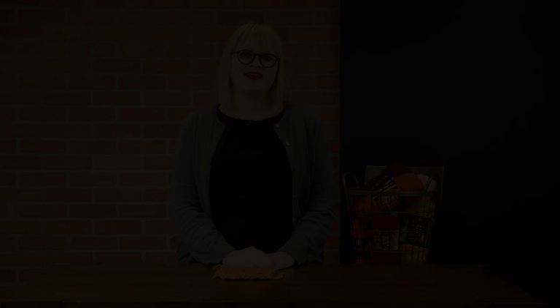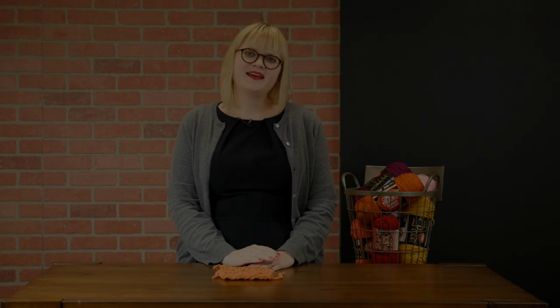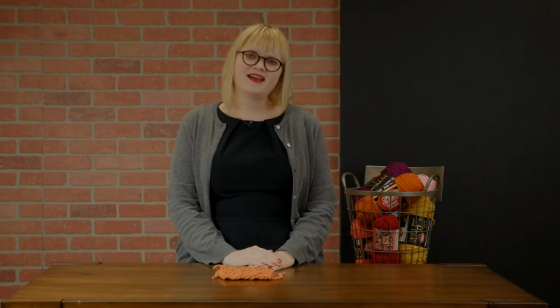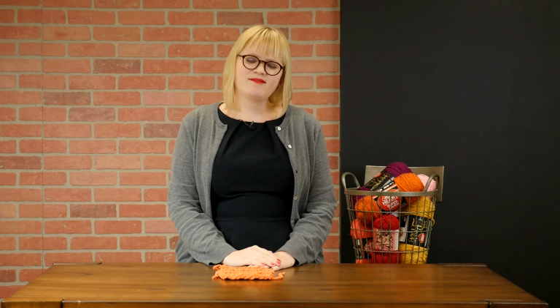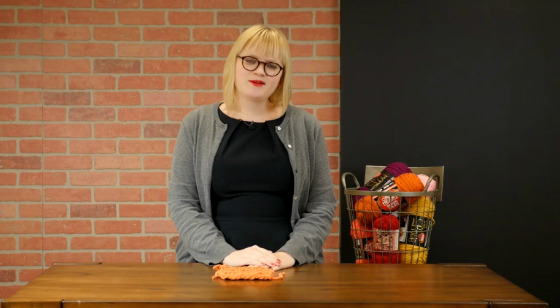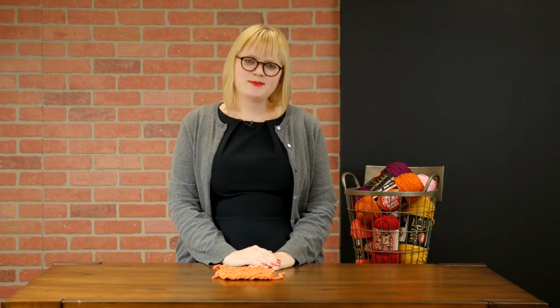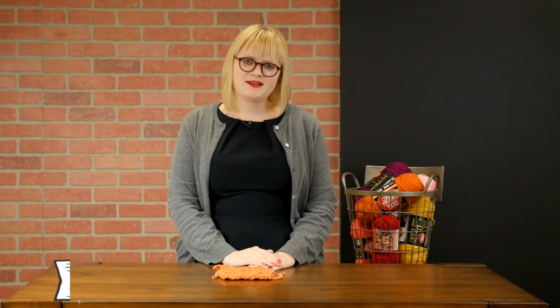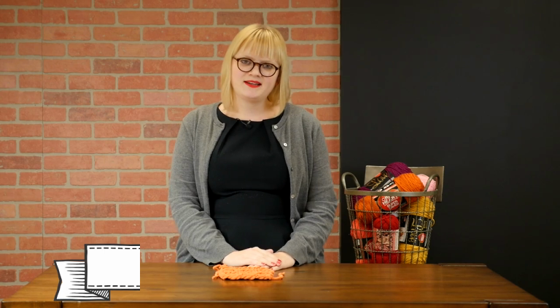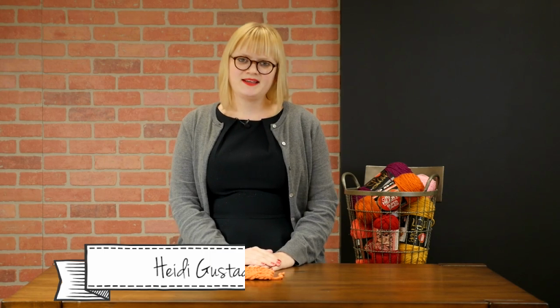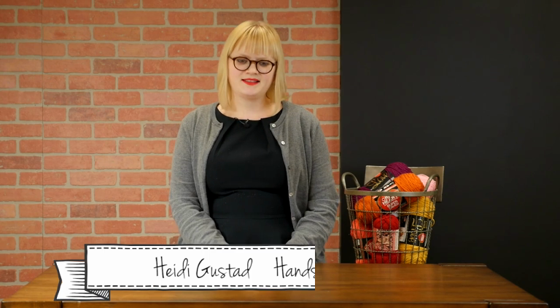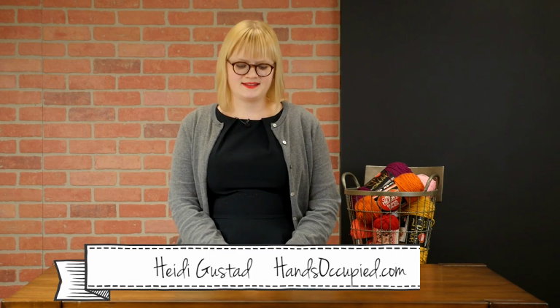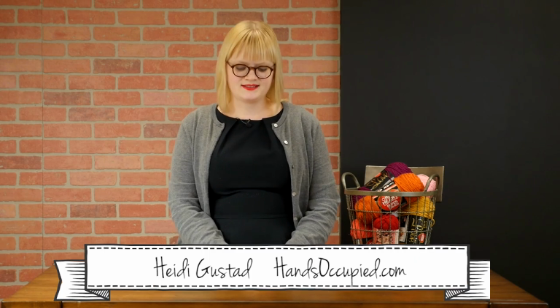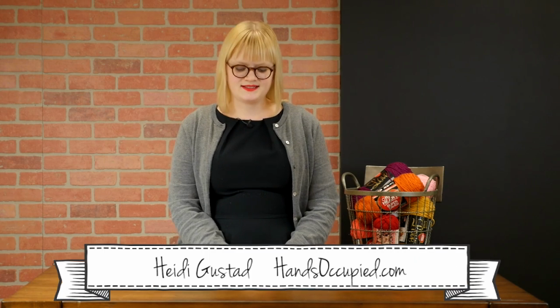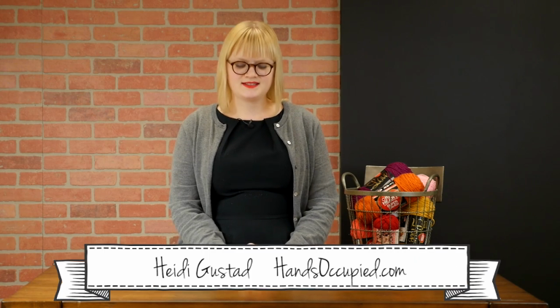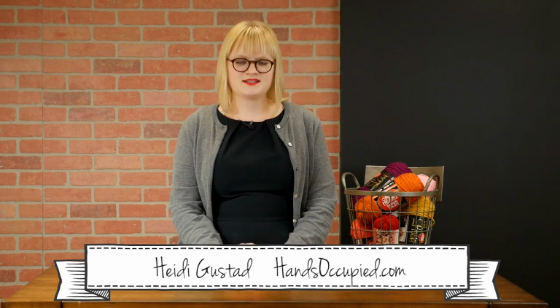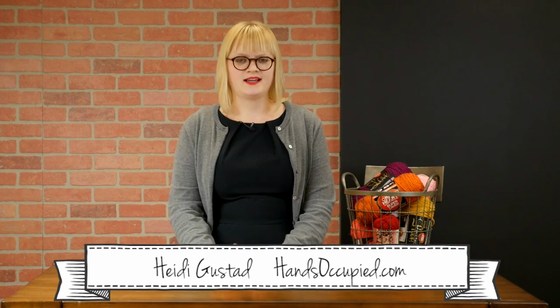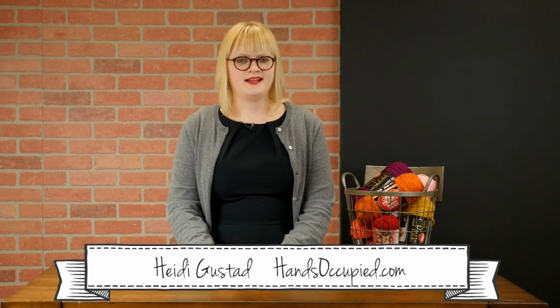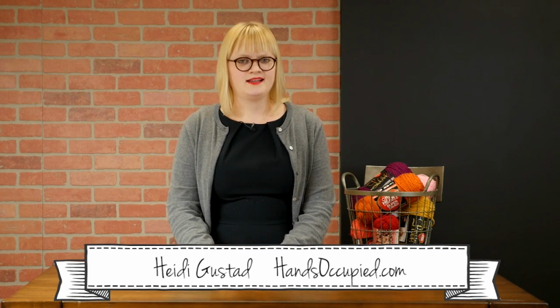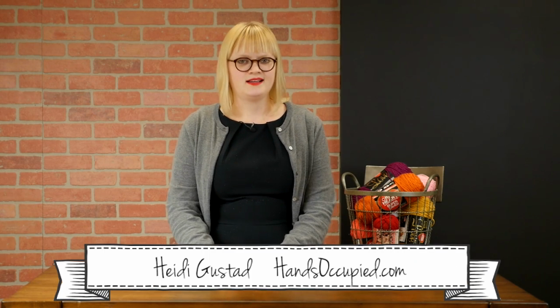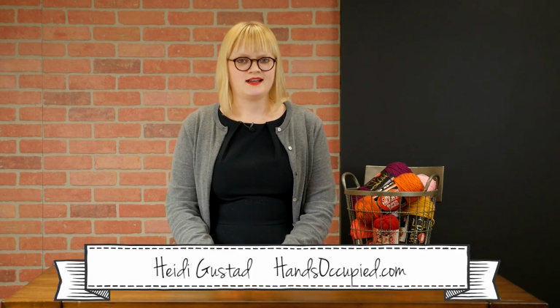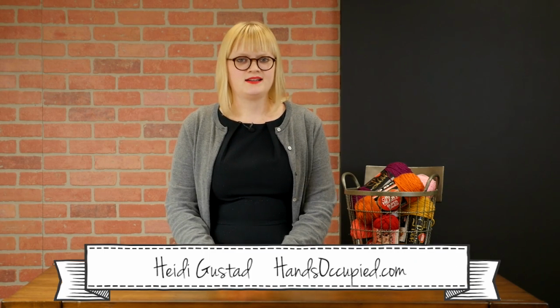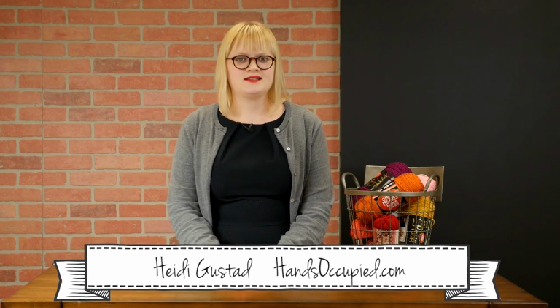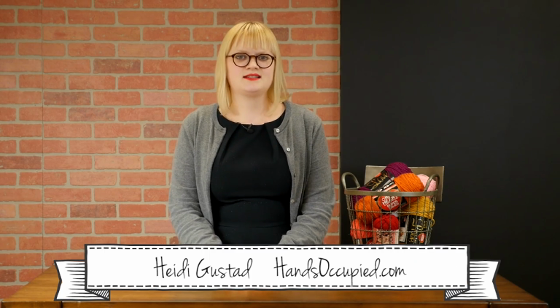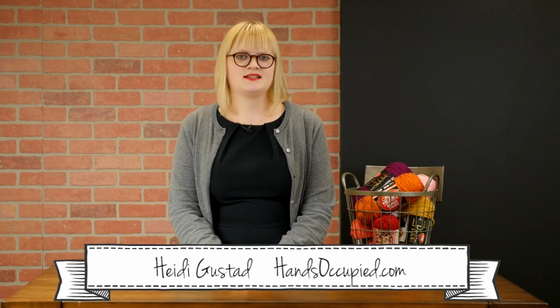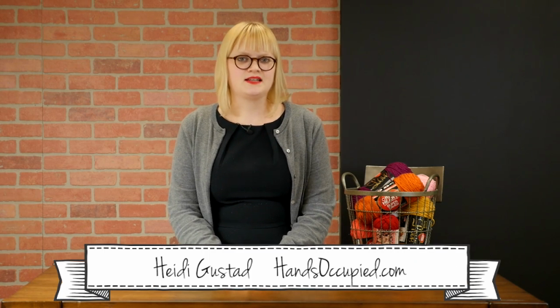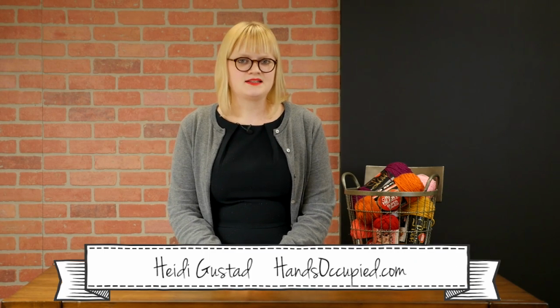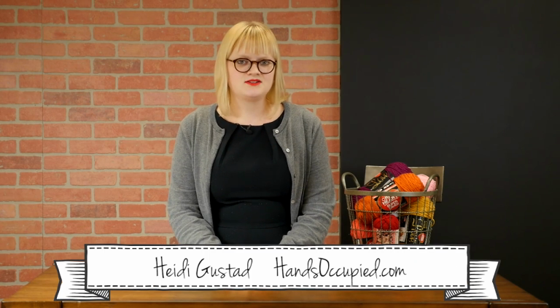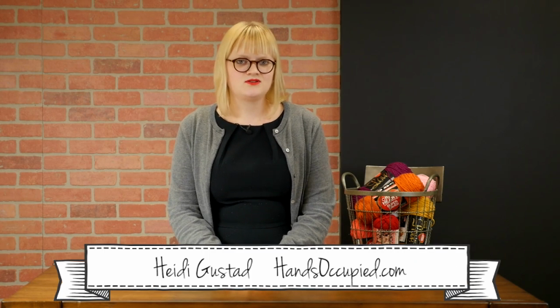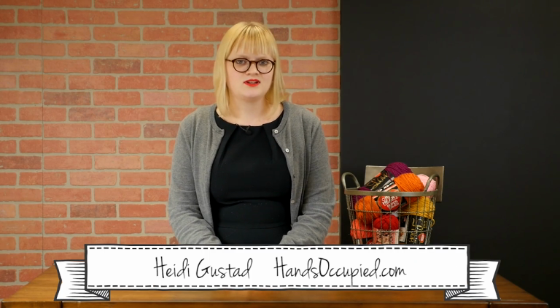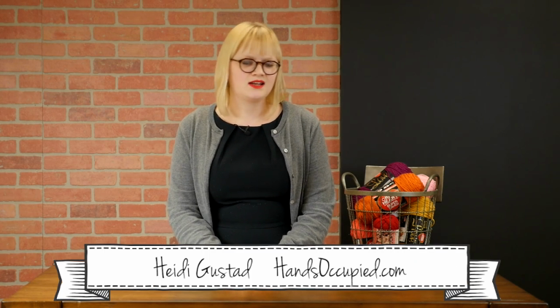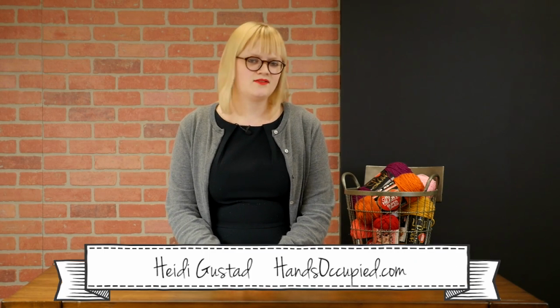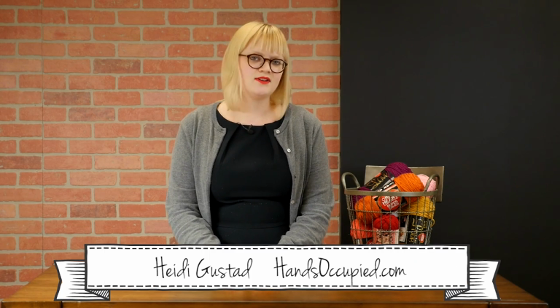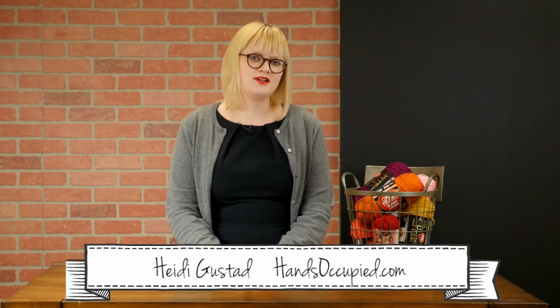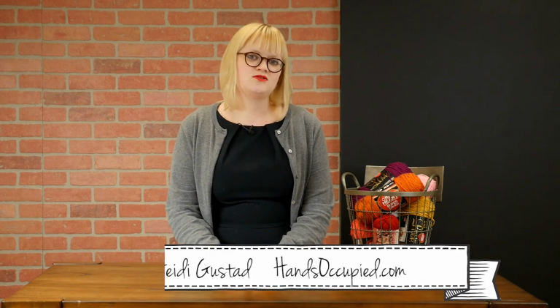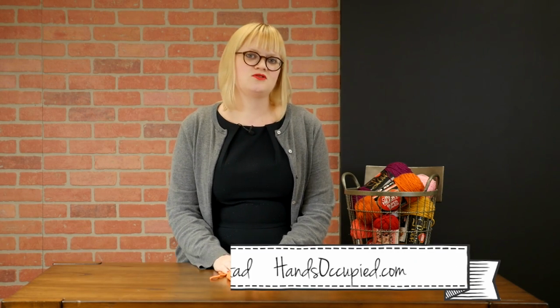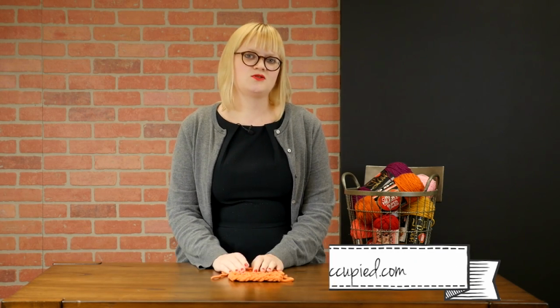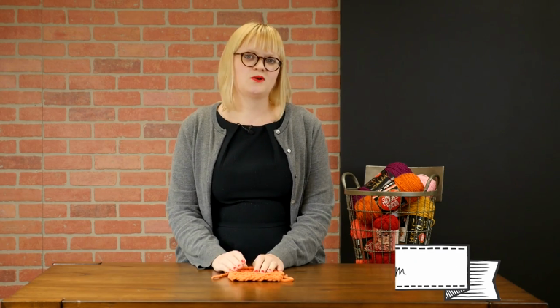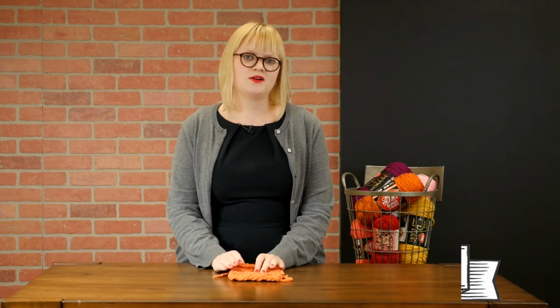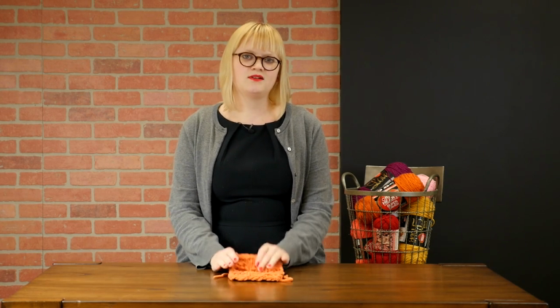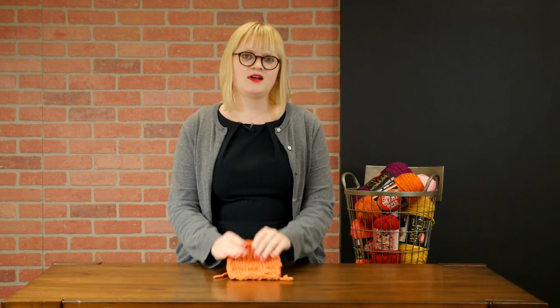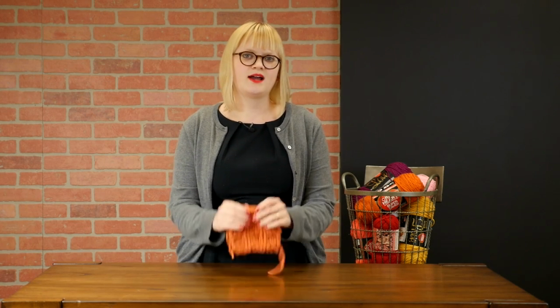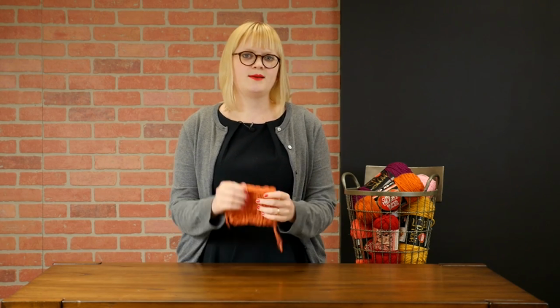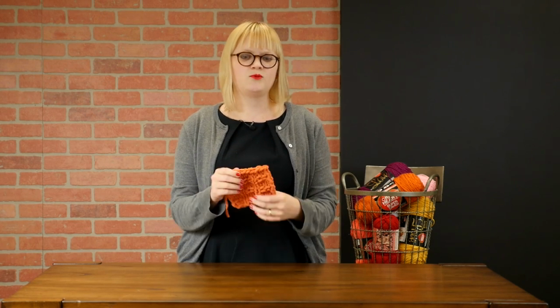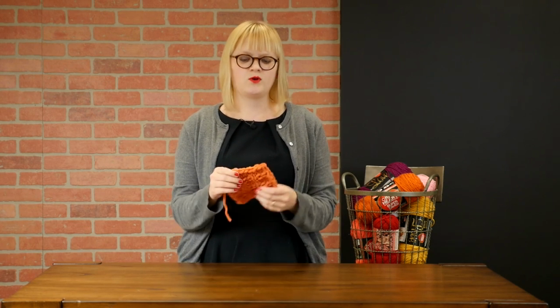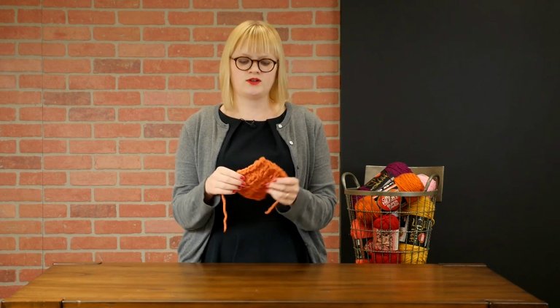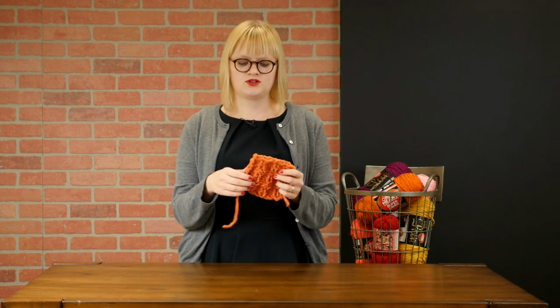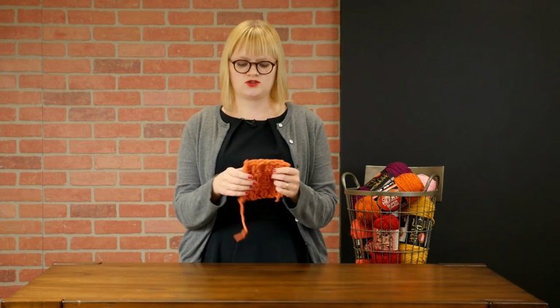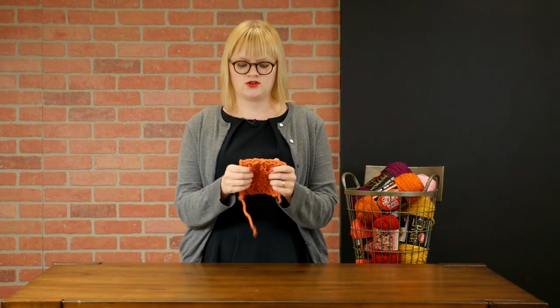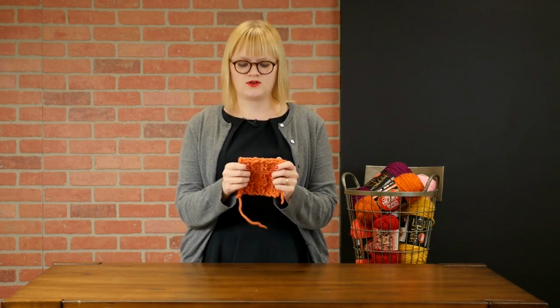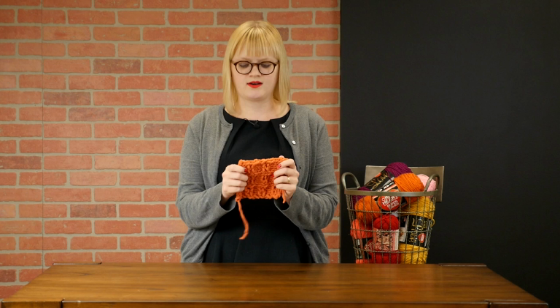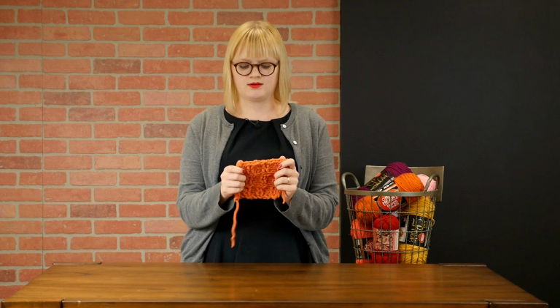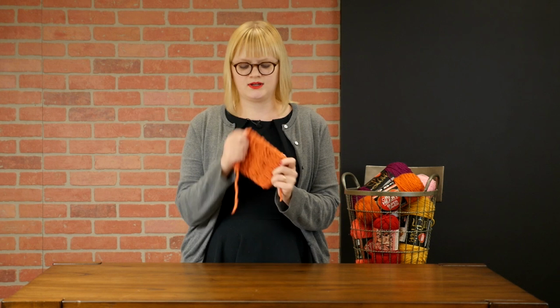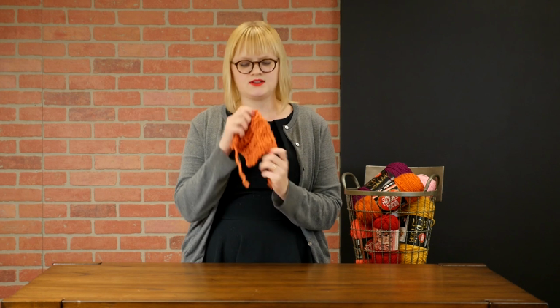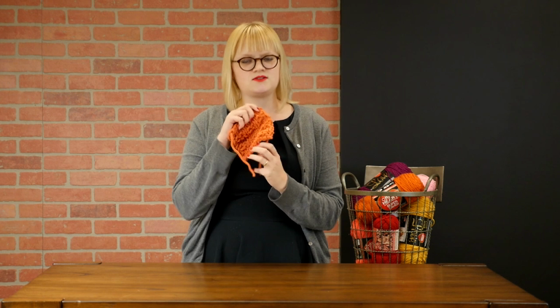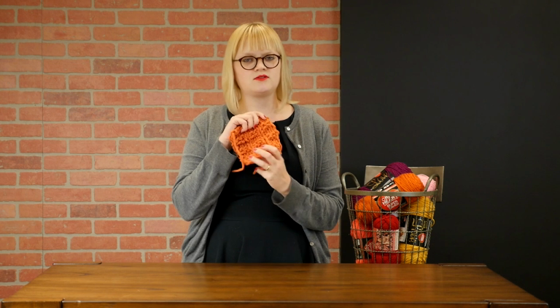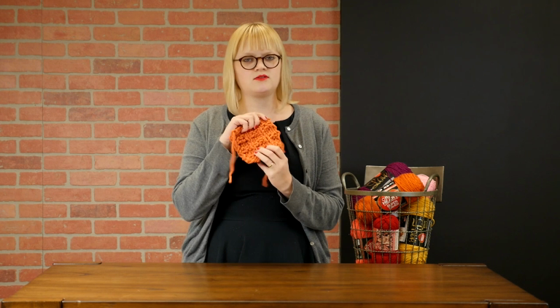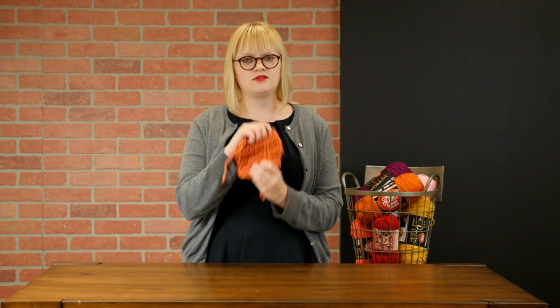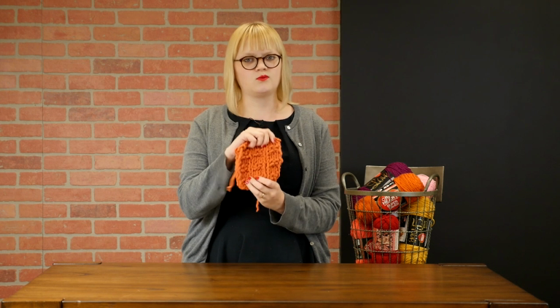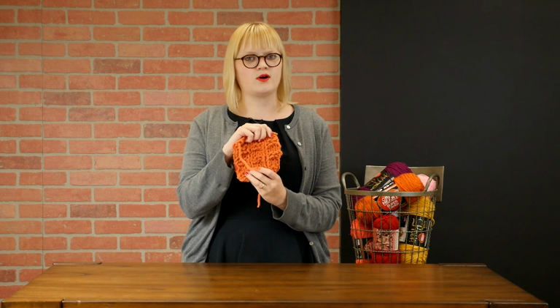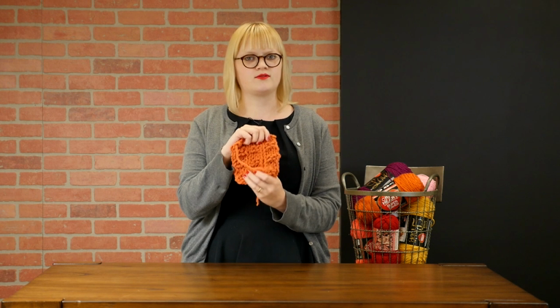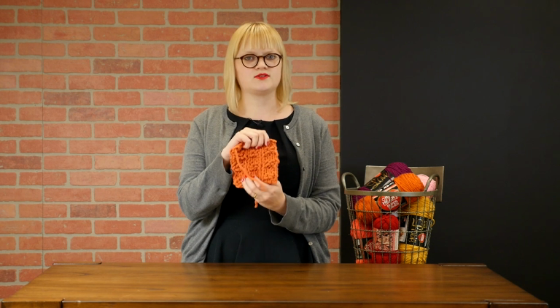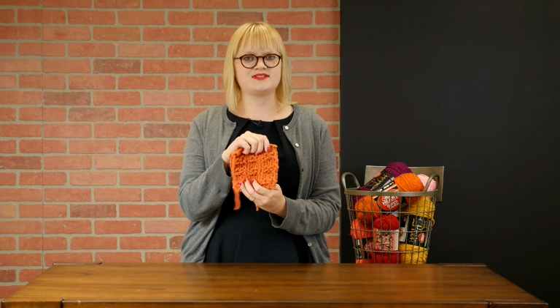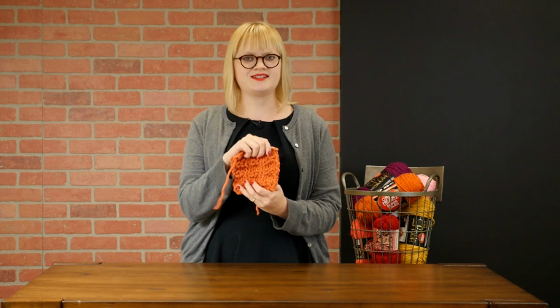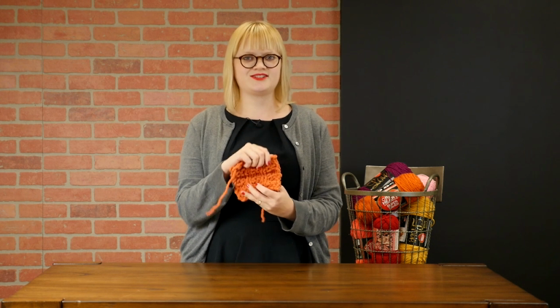Hey everybody, this is Heidi, and in today's new knitting video tutorial, I'm going to show you how to master the waffle stitch.